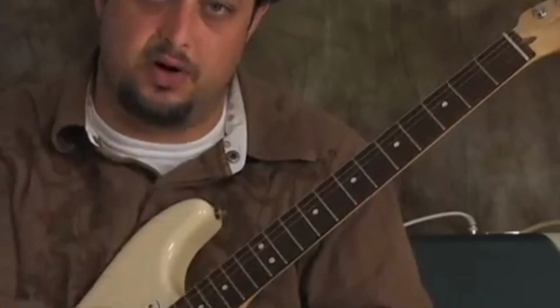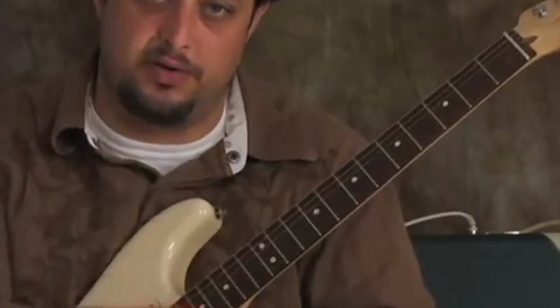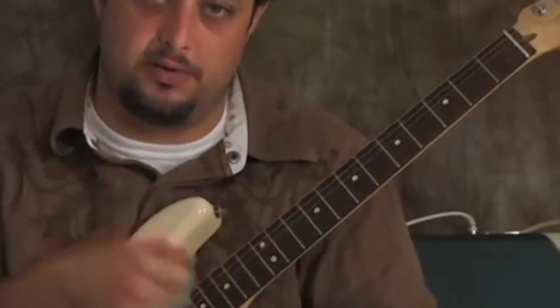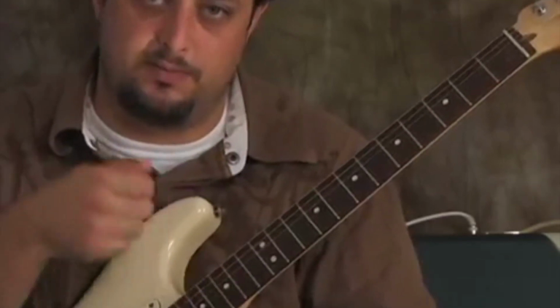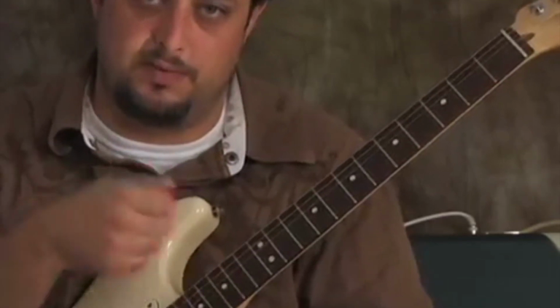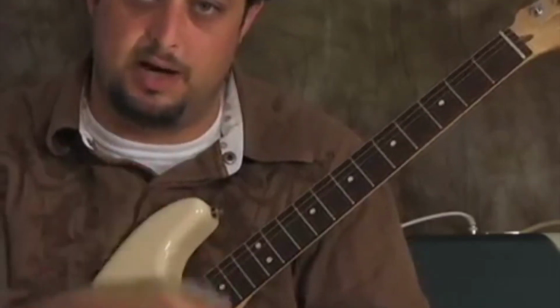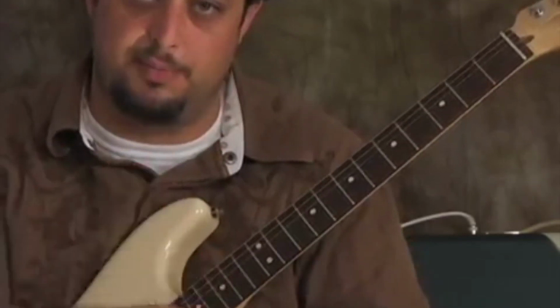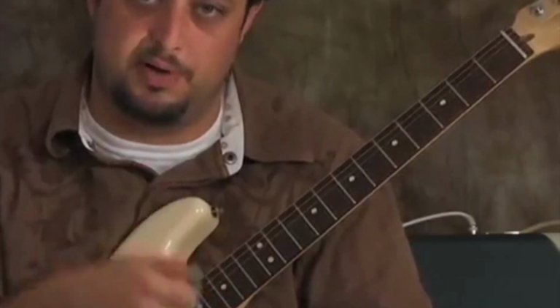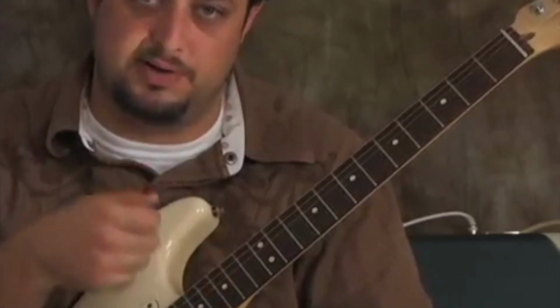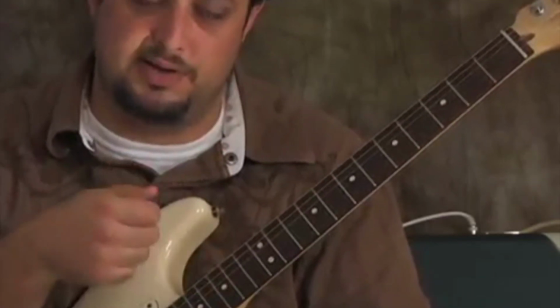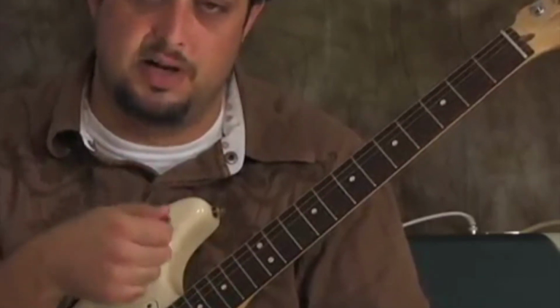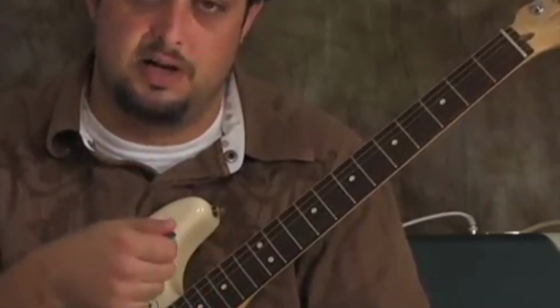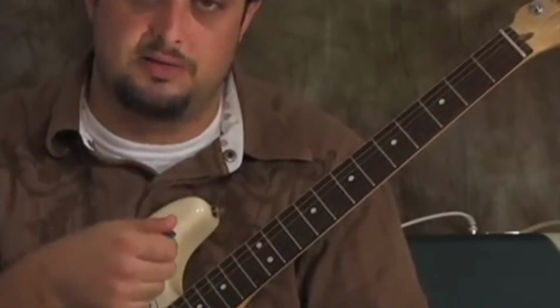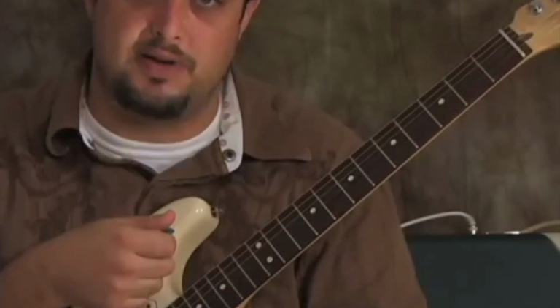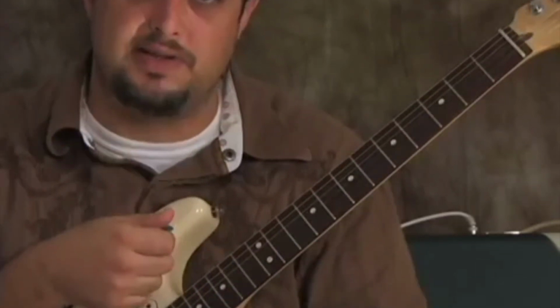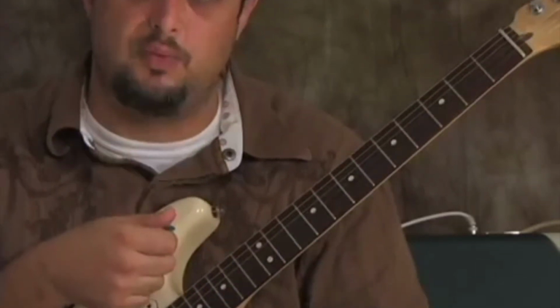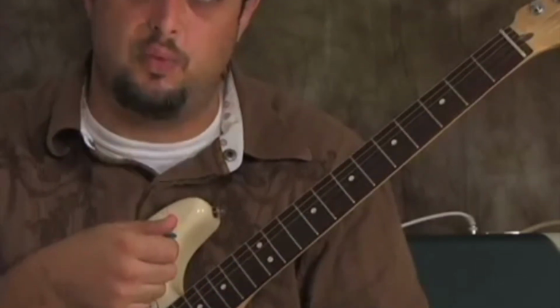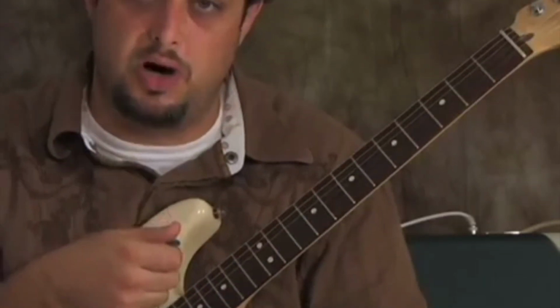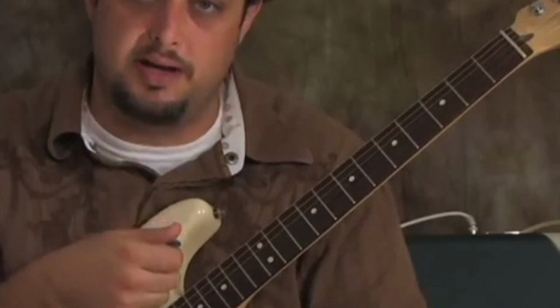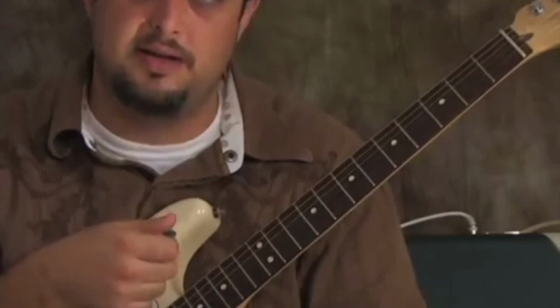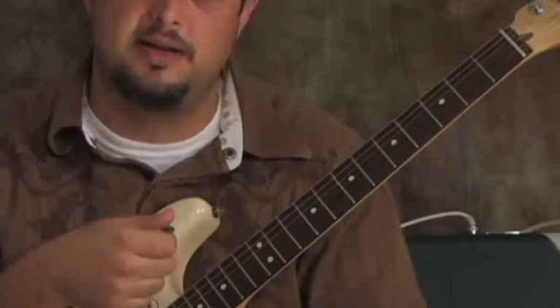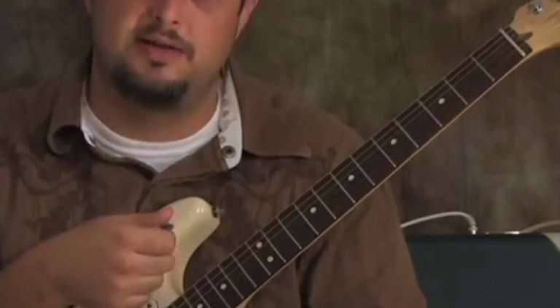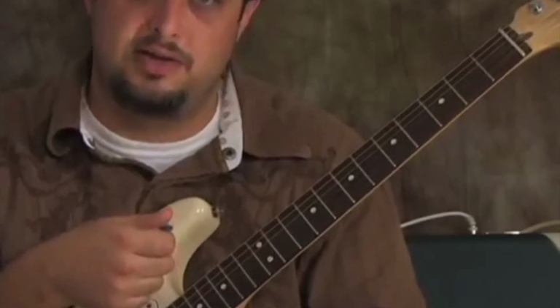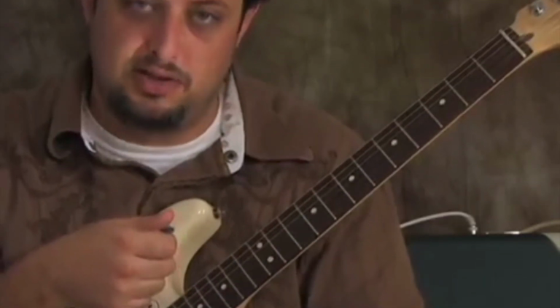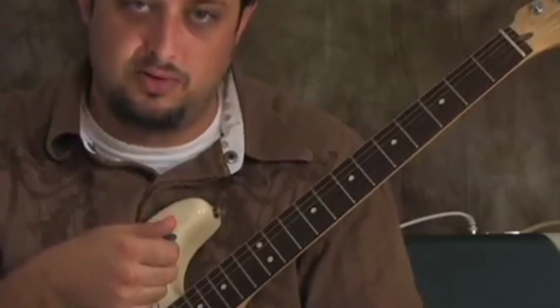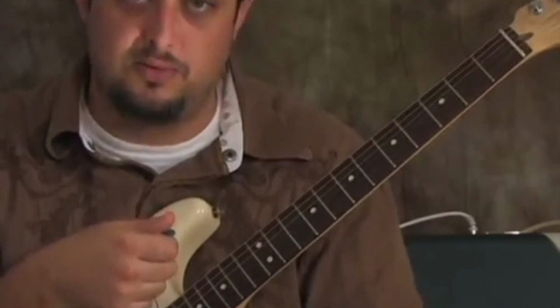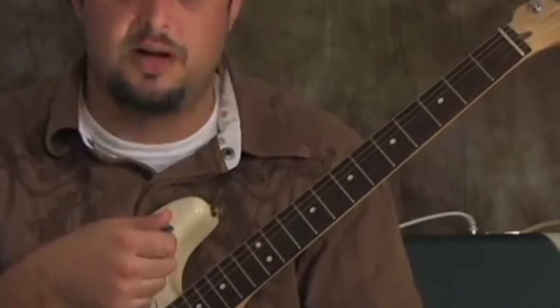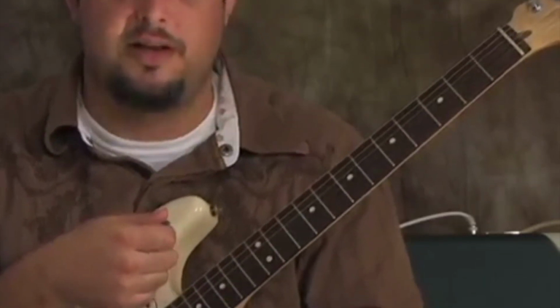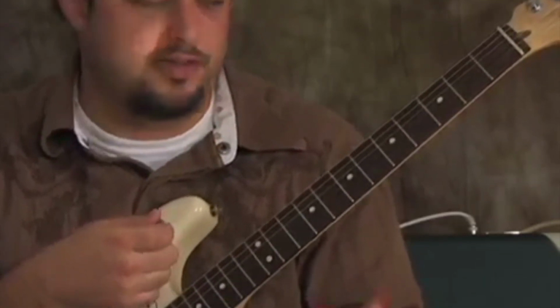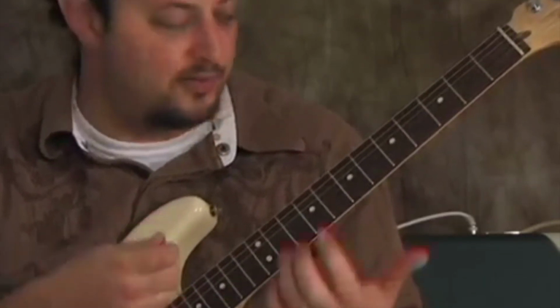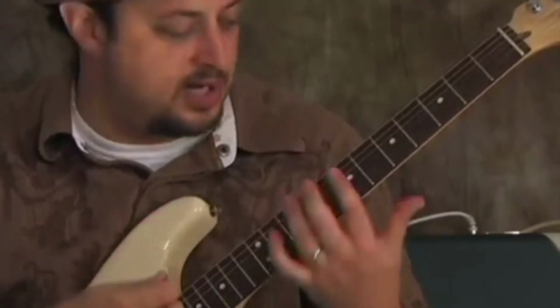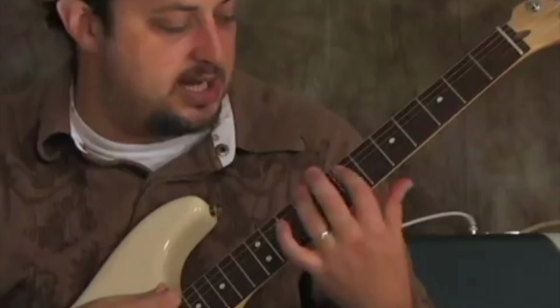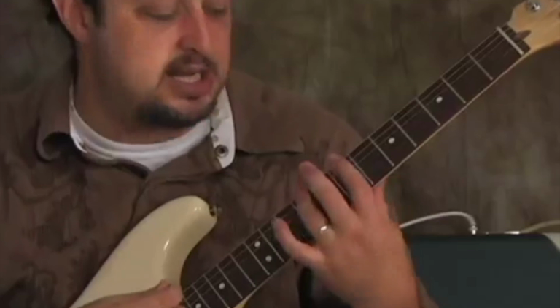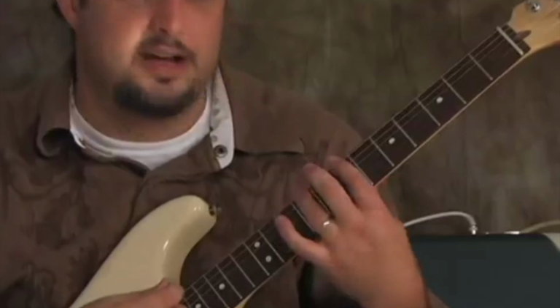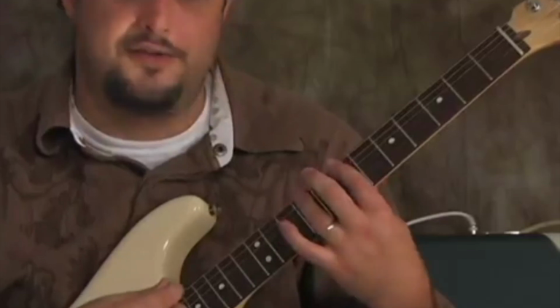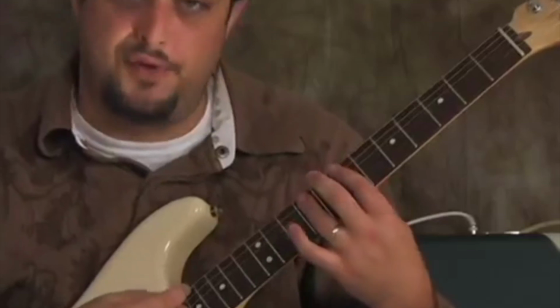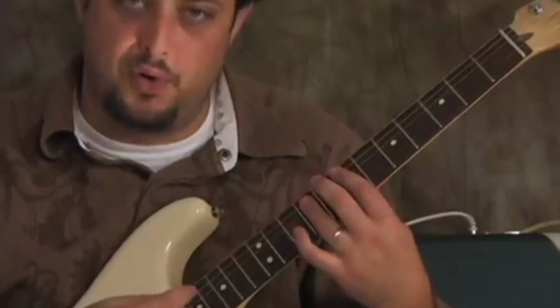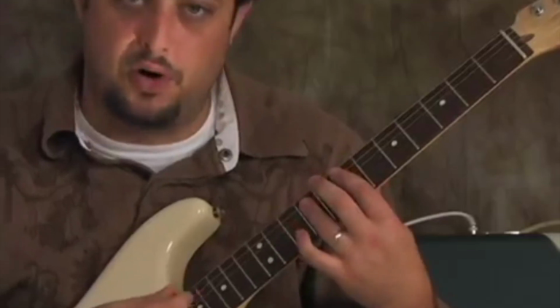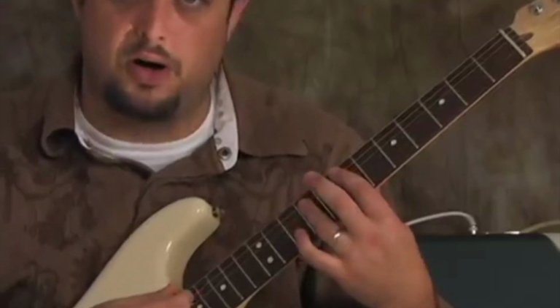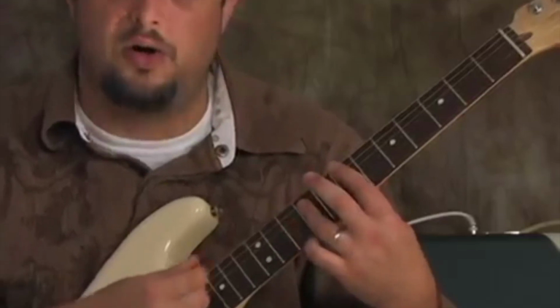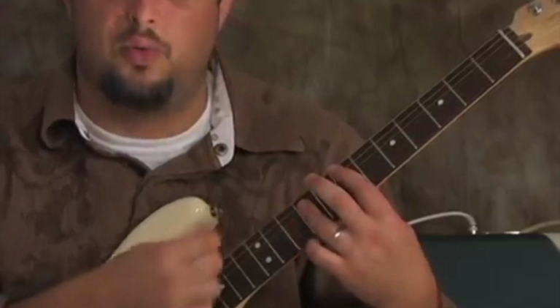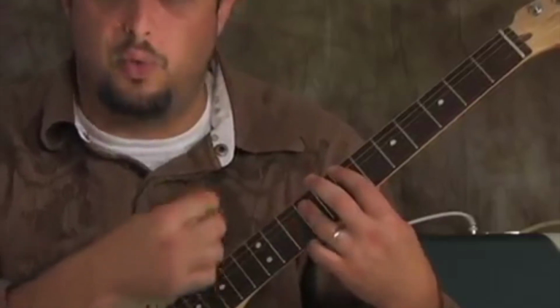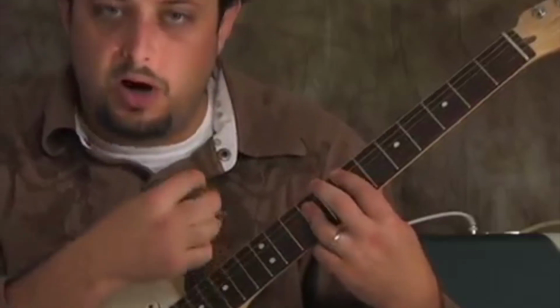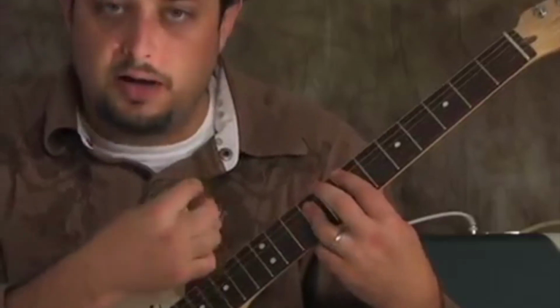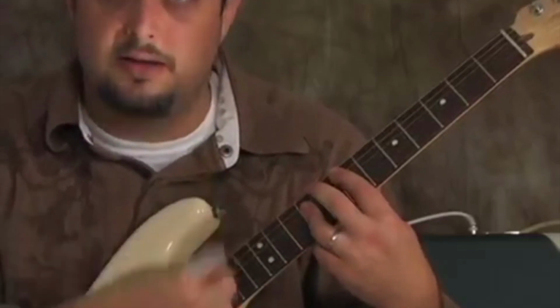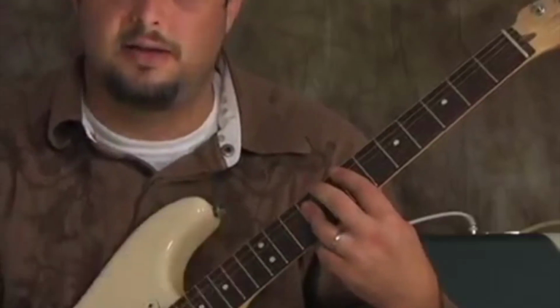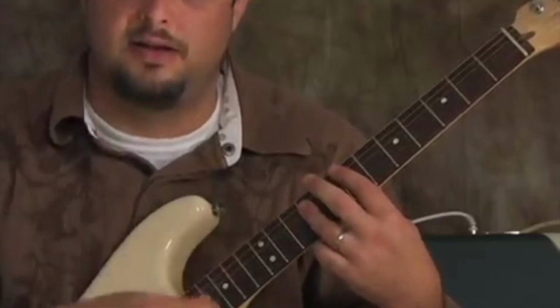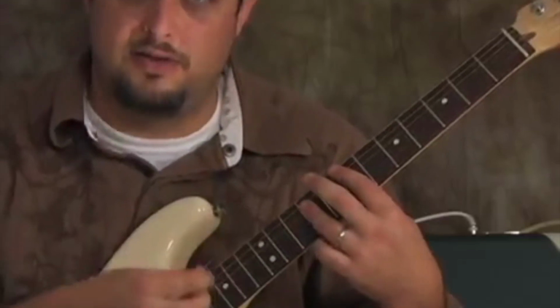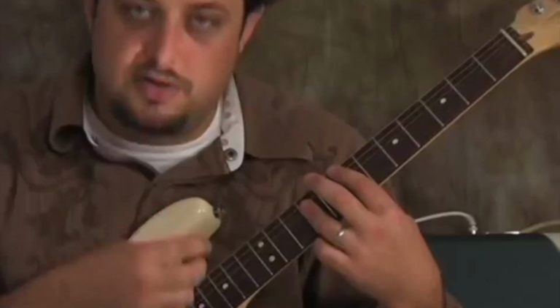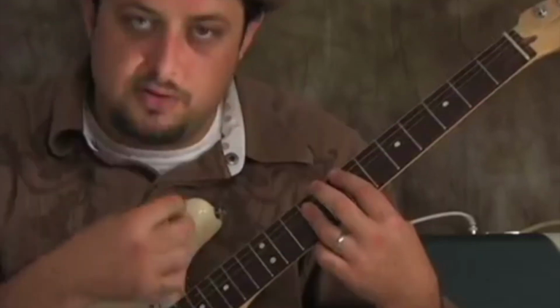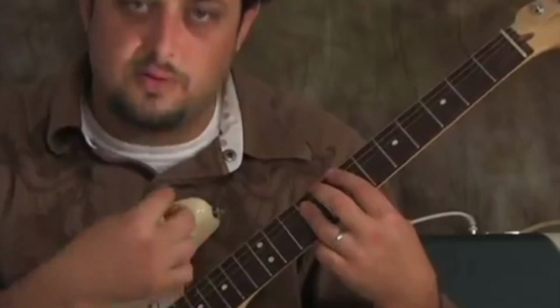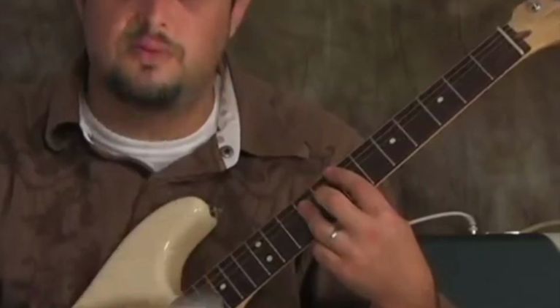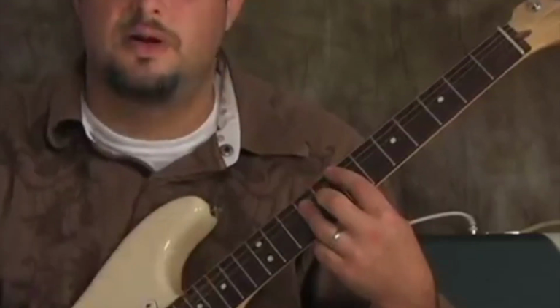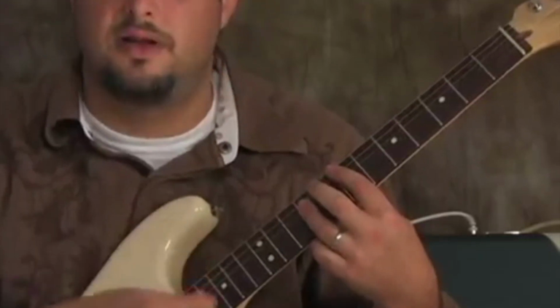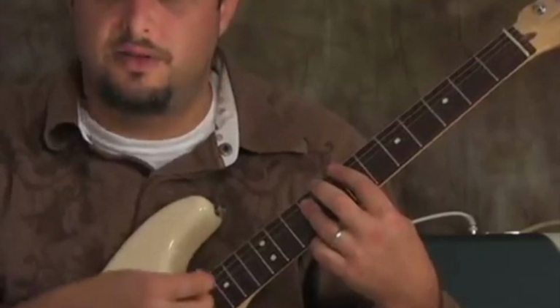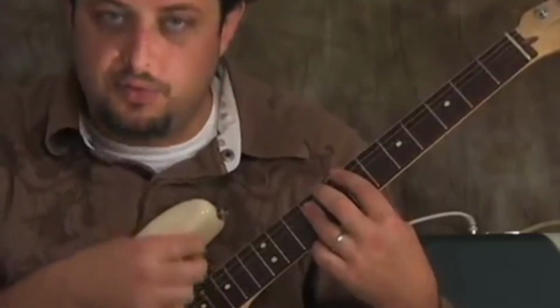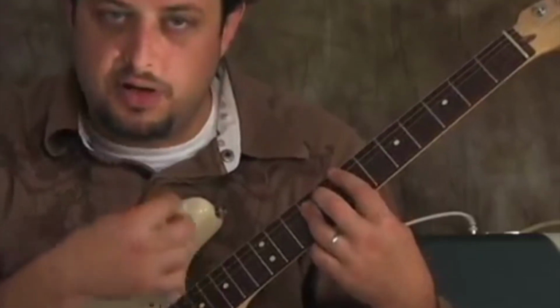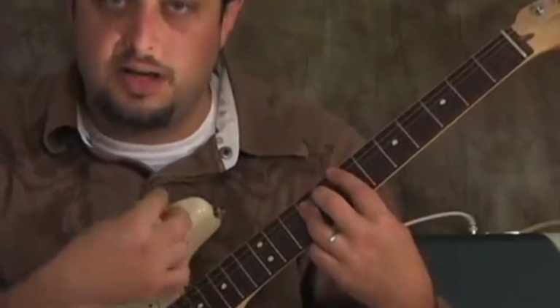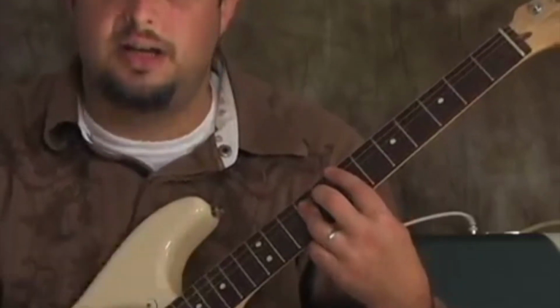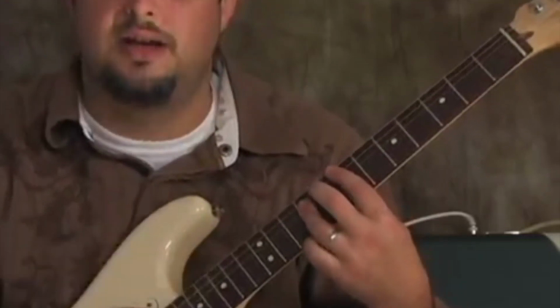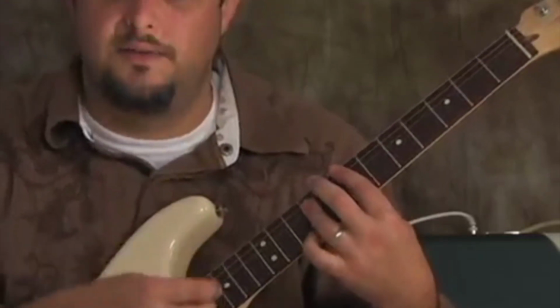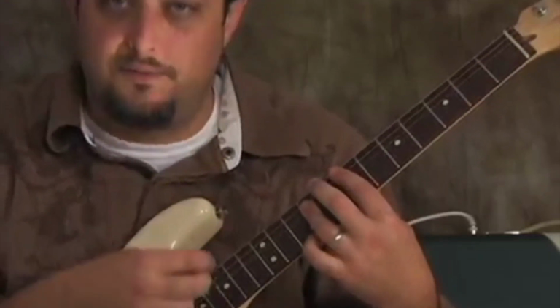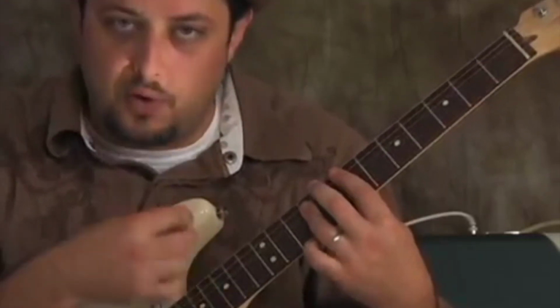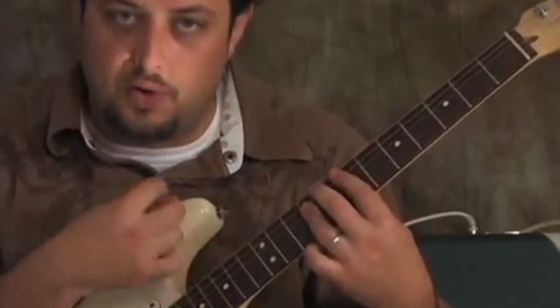If I counted you off, you're going to strum the ands of all the numbers — so one-and two-and three-and four-and, one-and two-and three-and four-and.